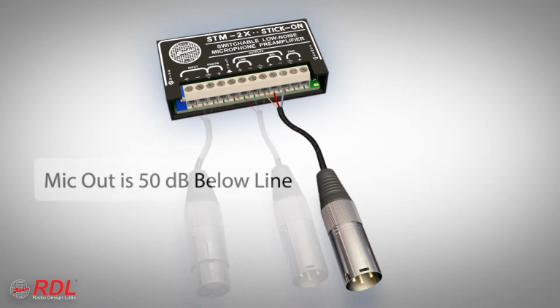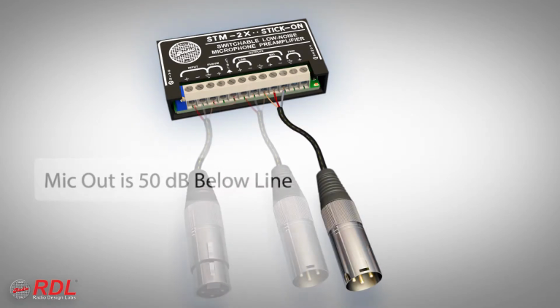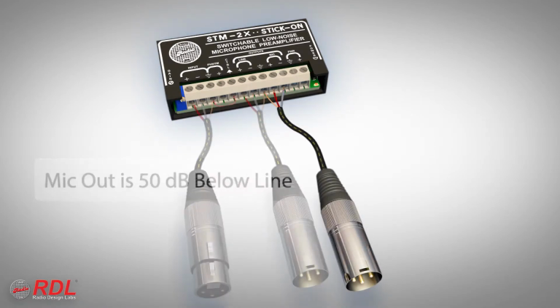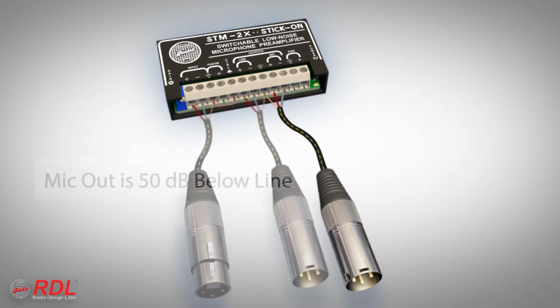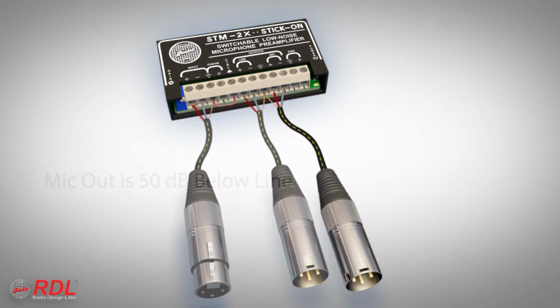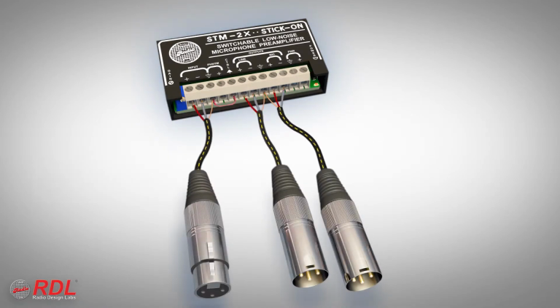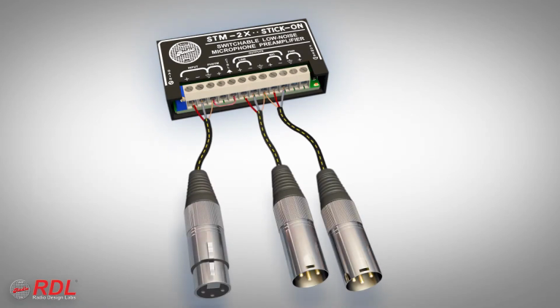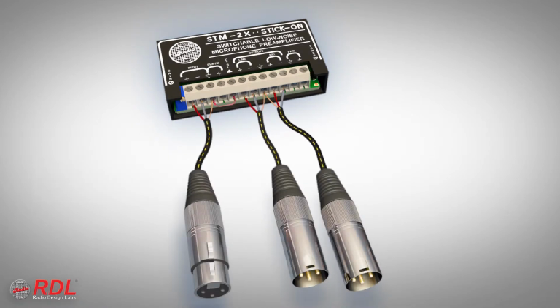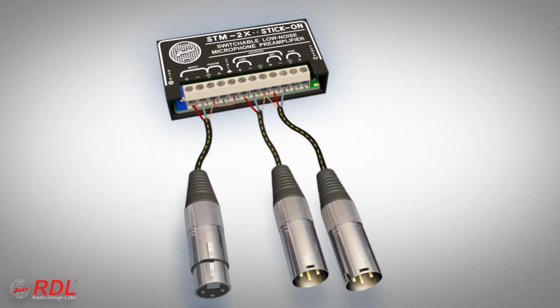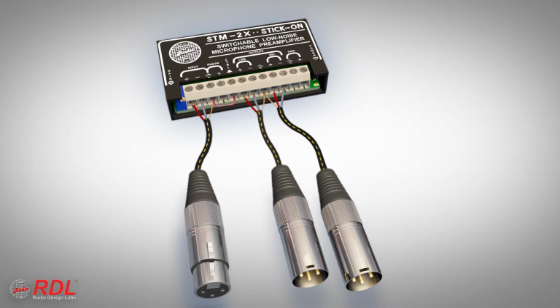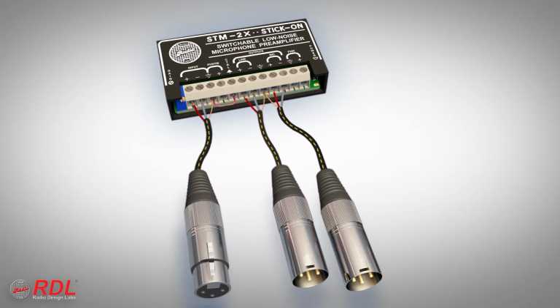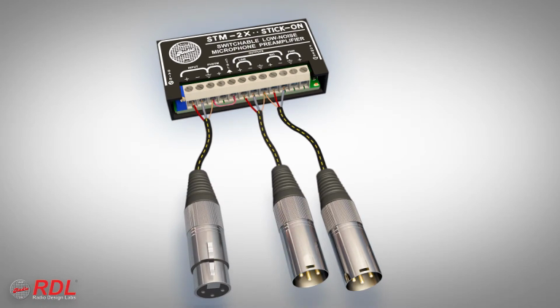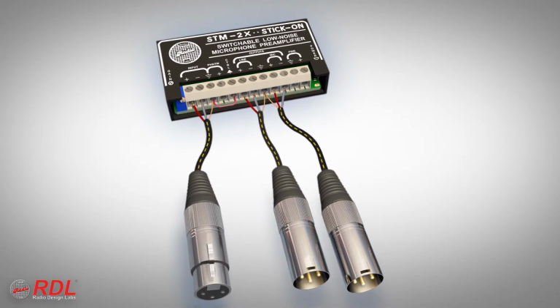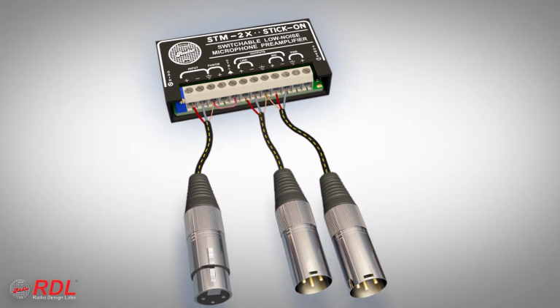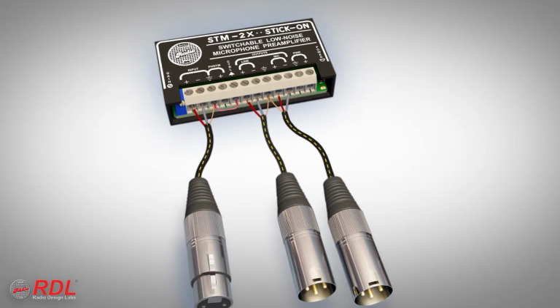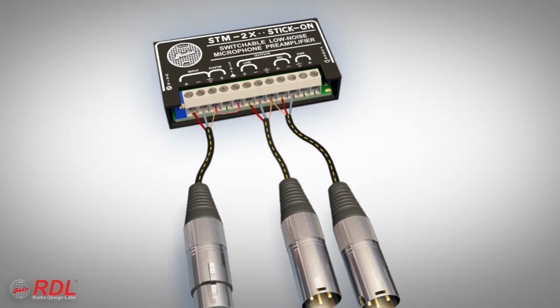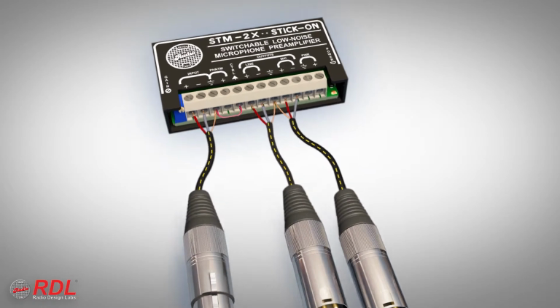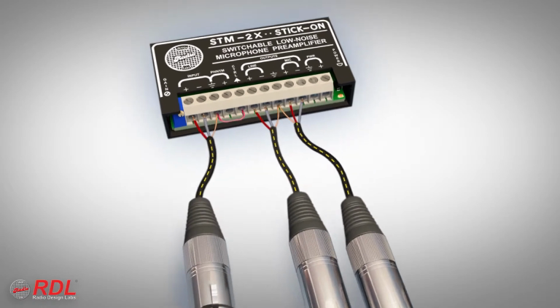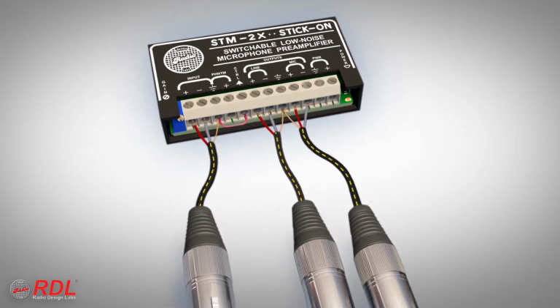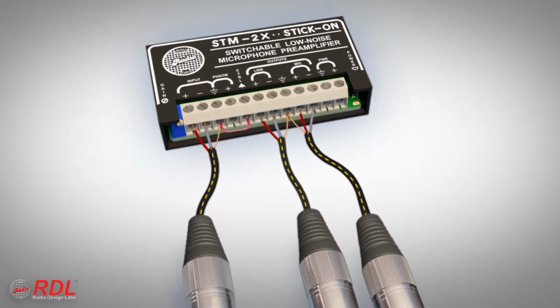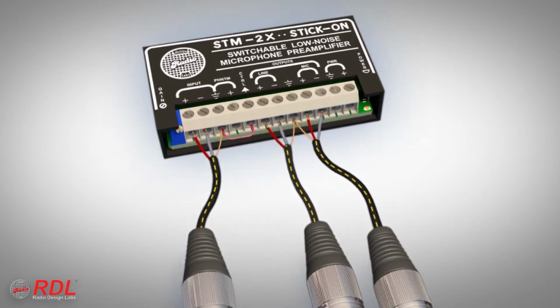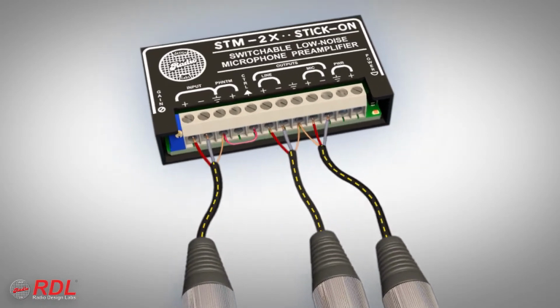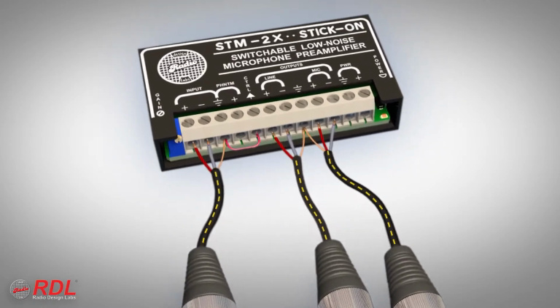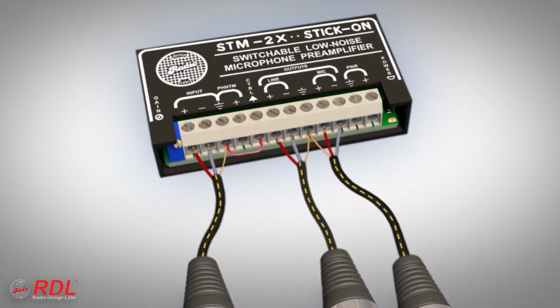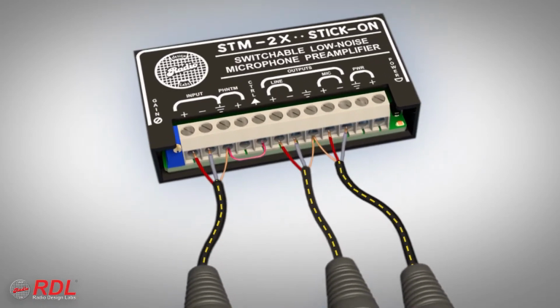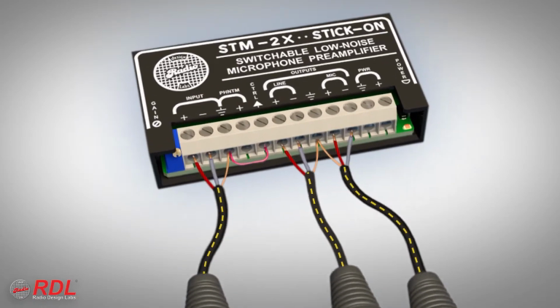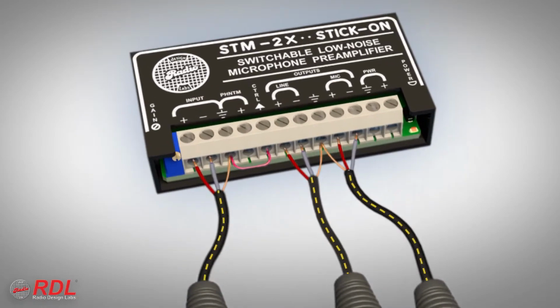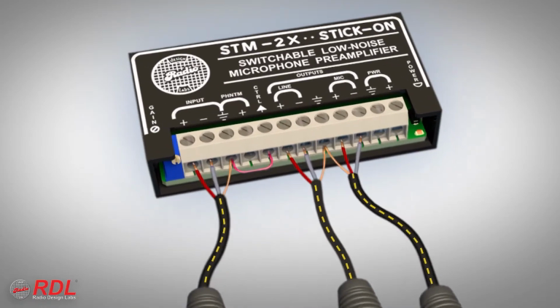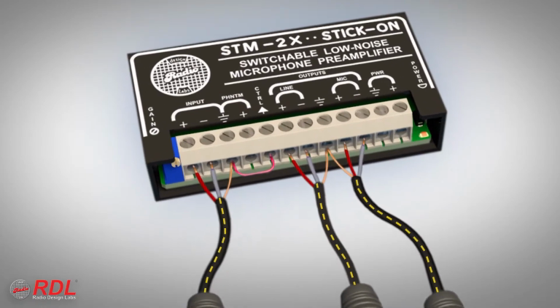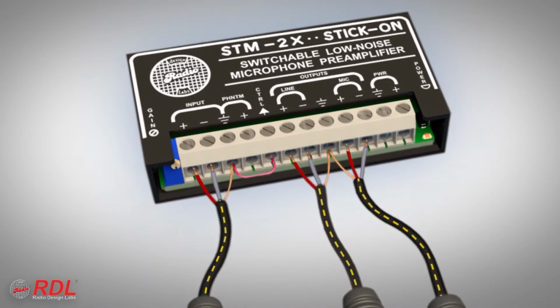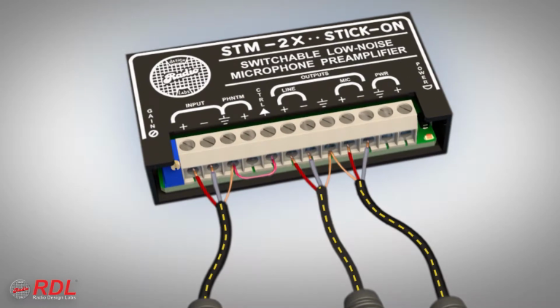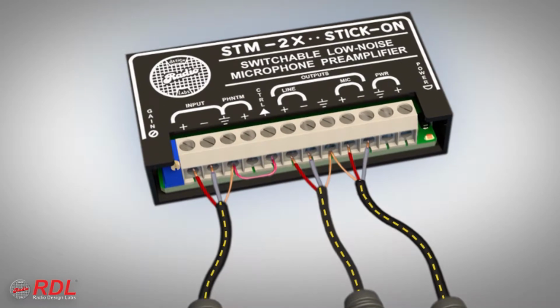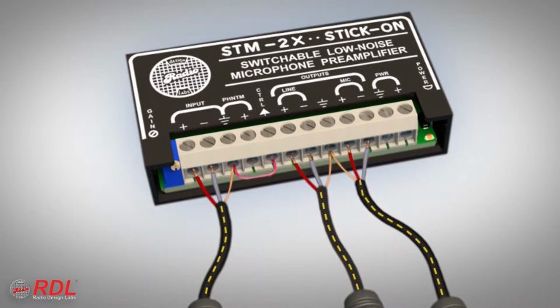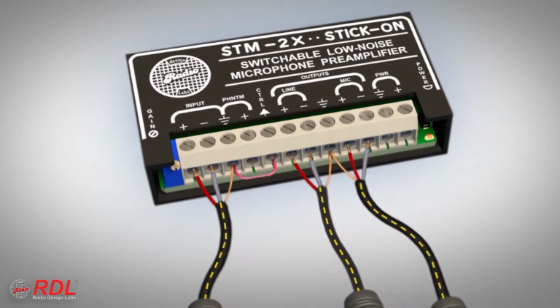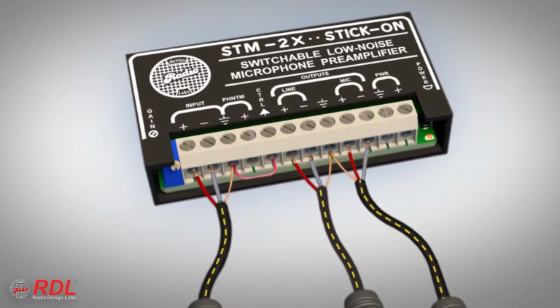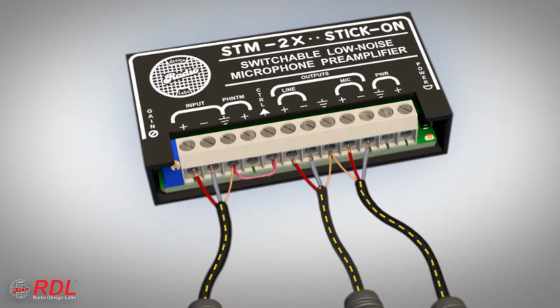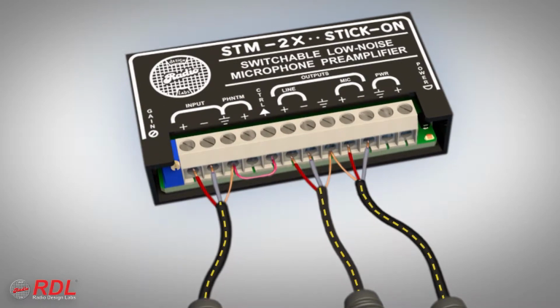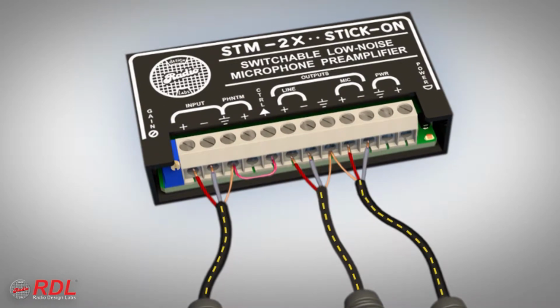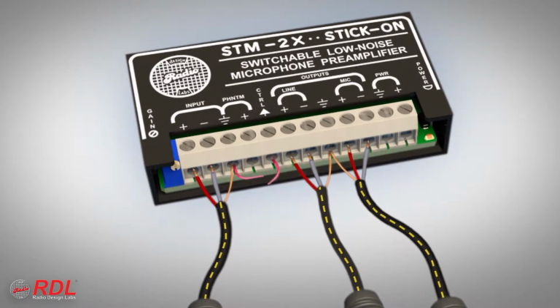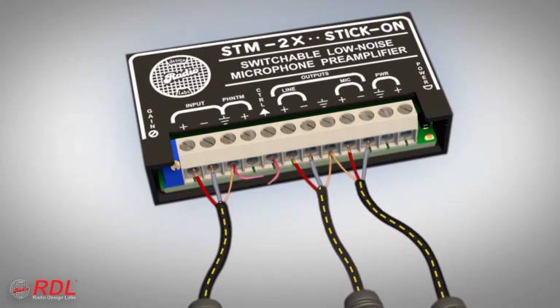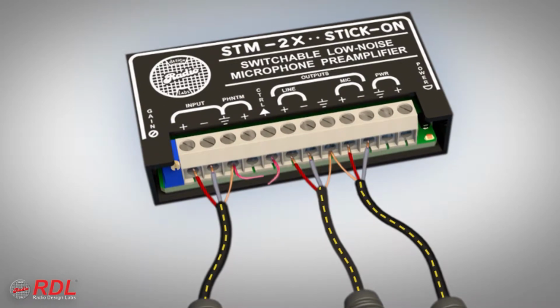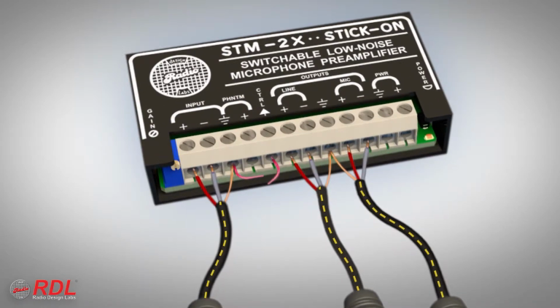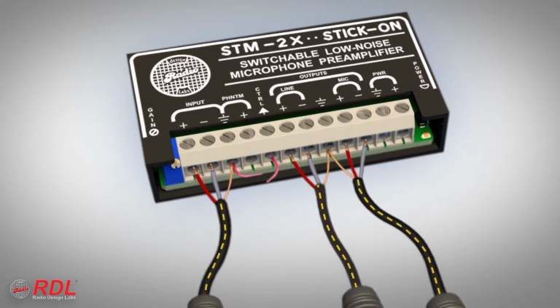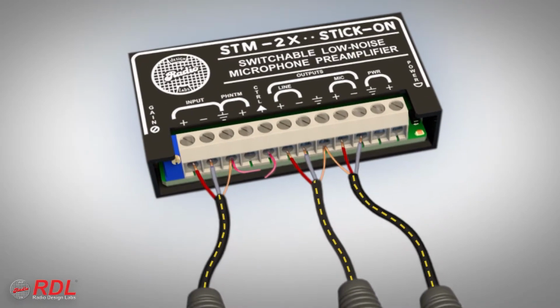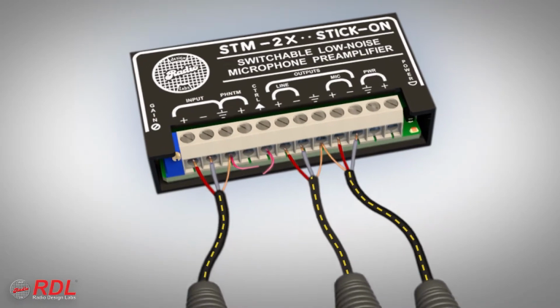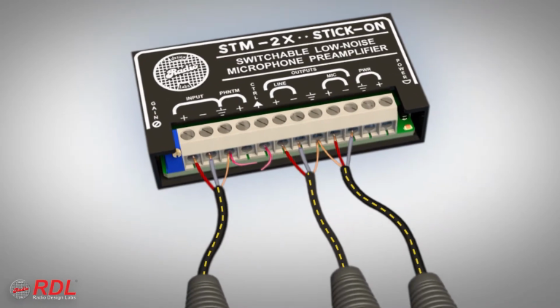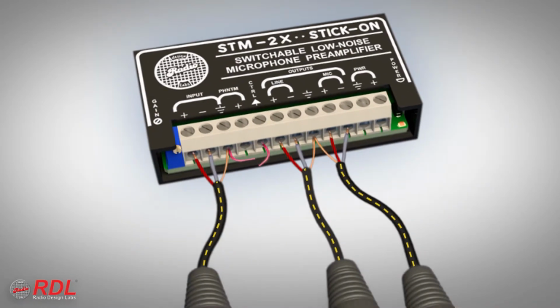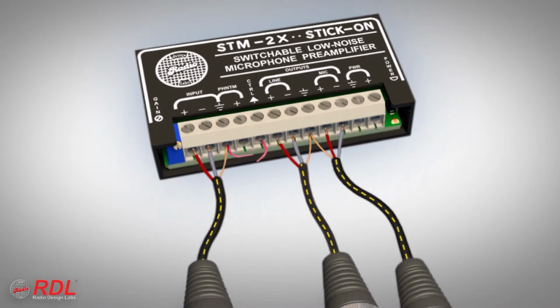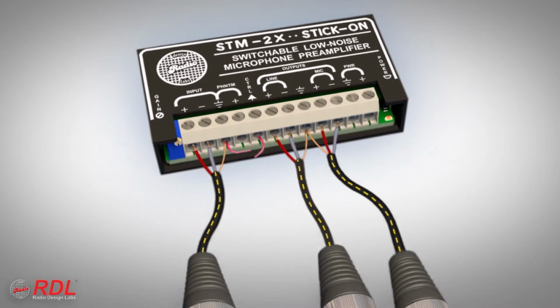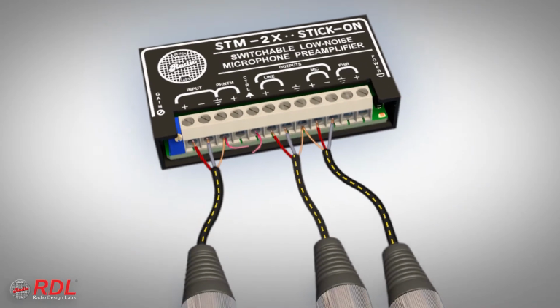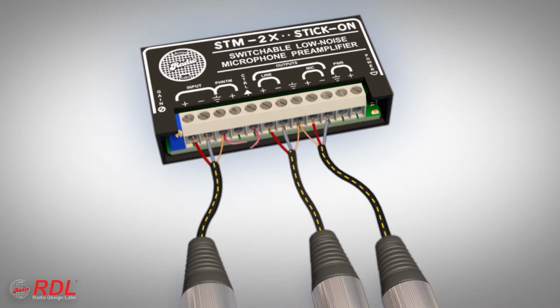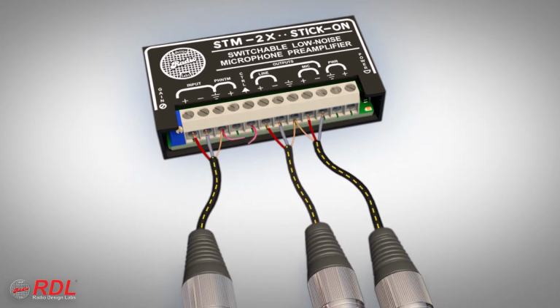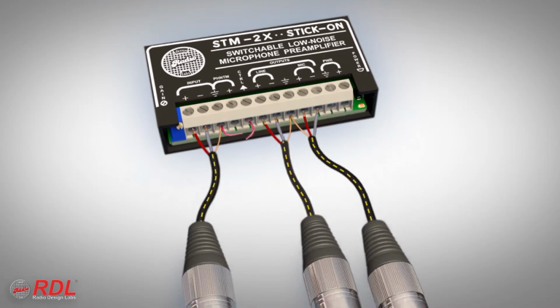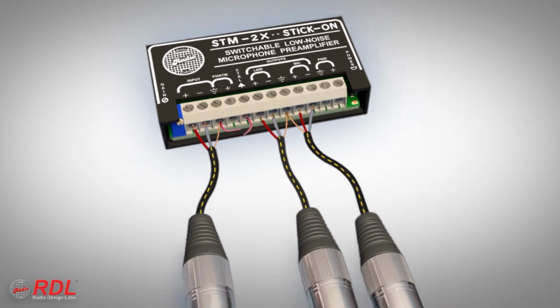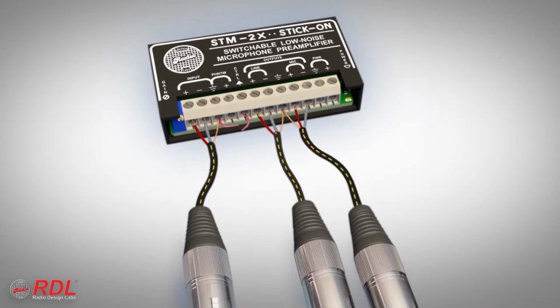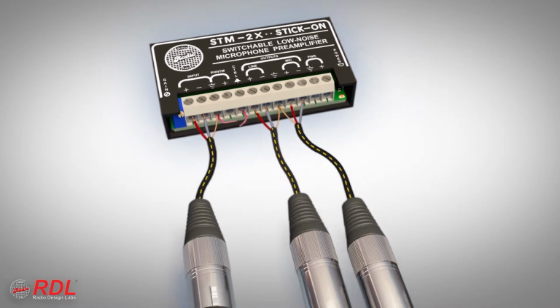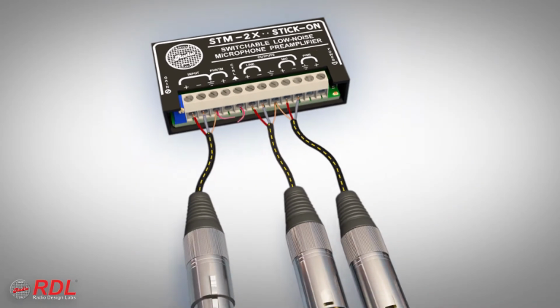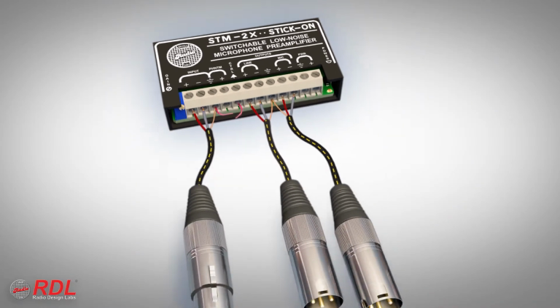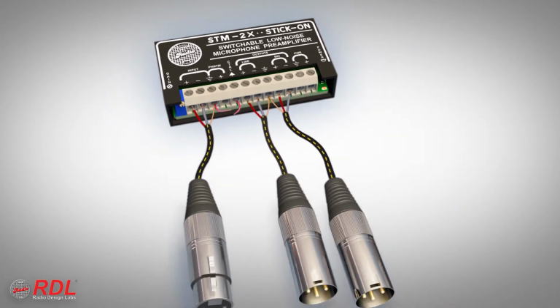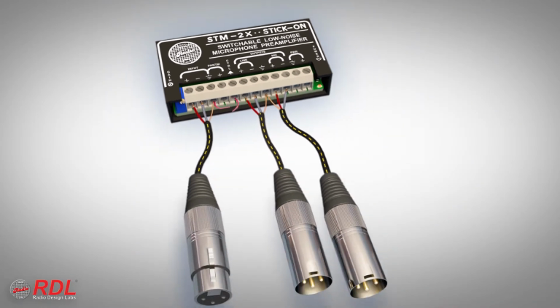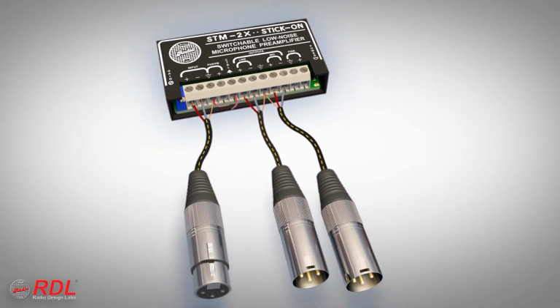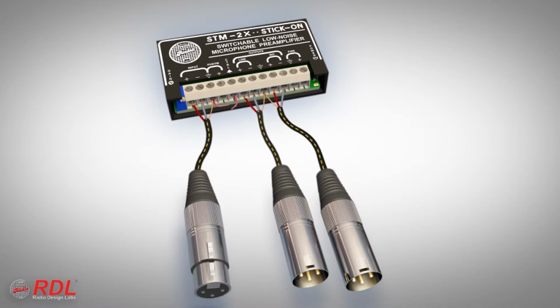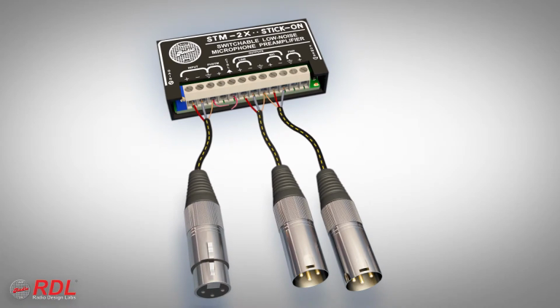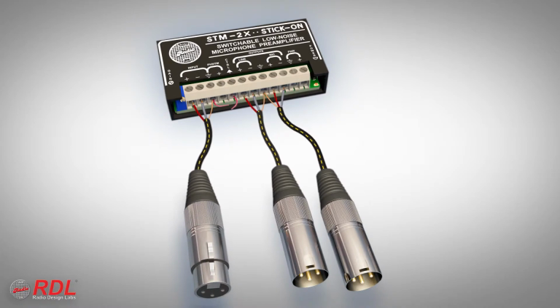The outputs are active when the control terminal is grounded. When the terminal is not grounded, the outputs are off.